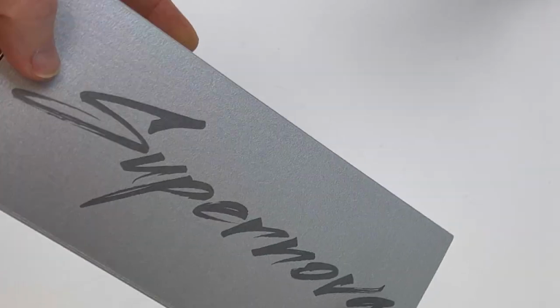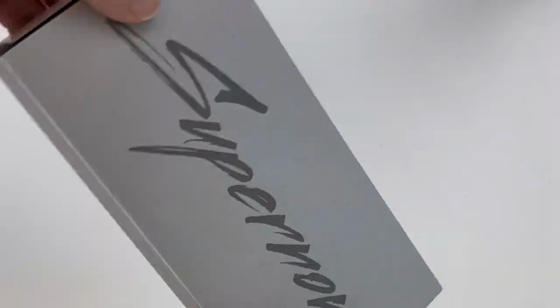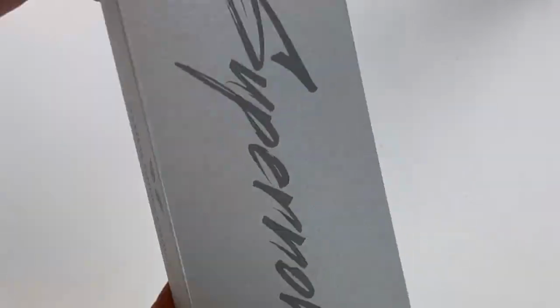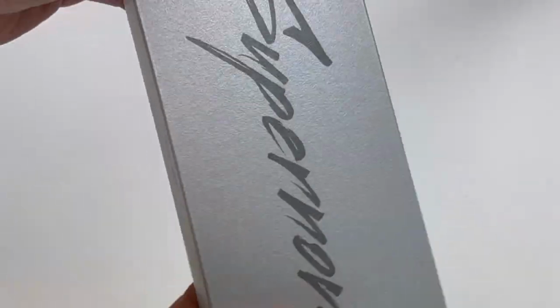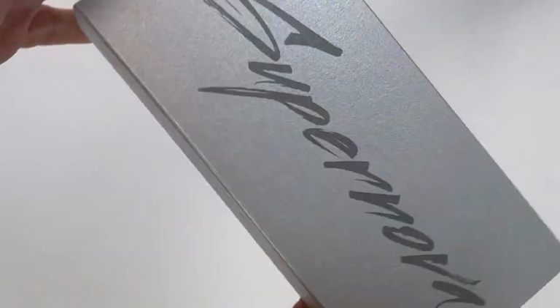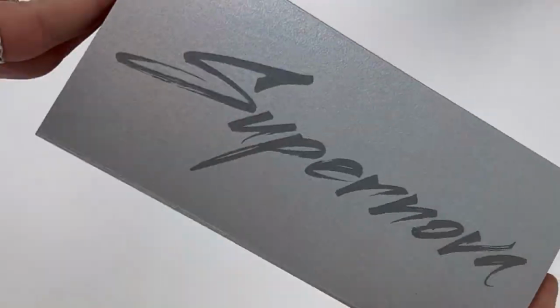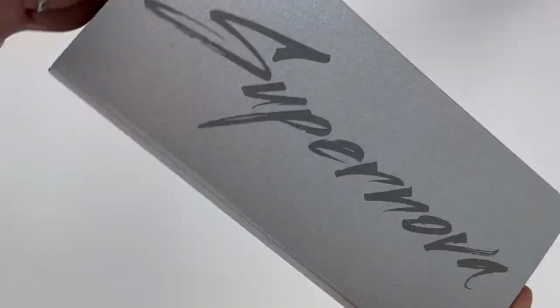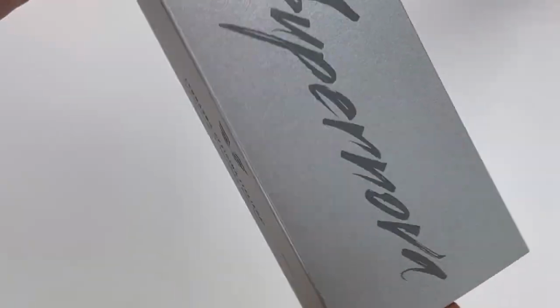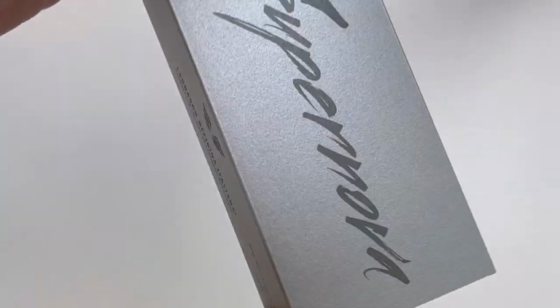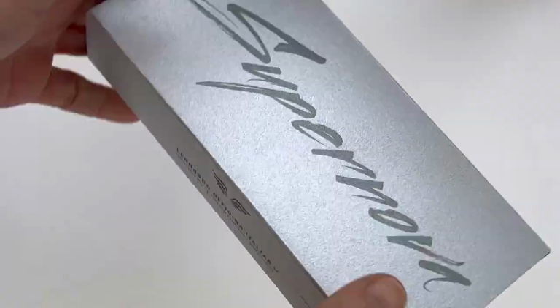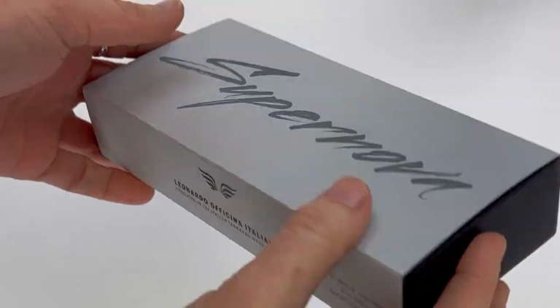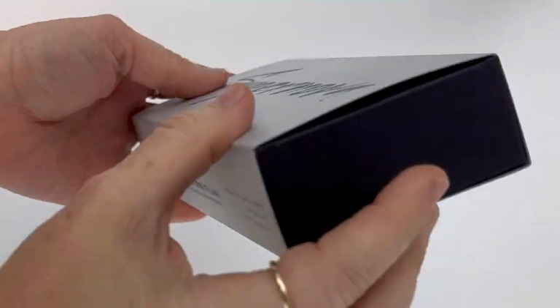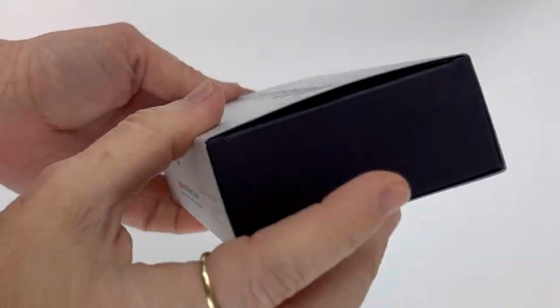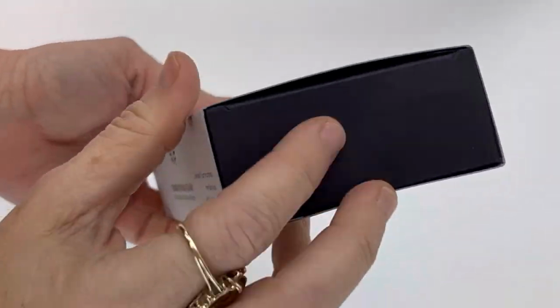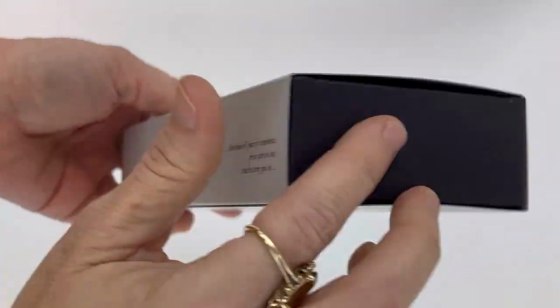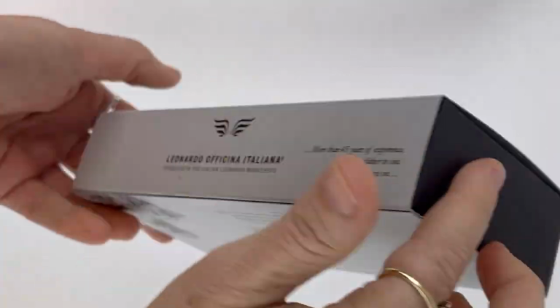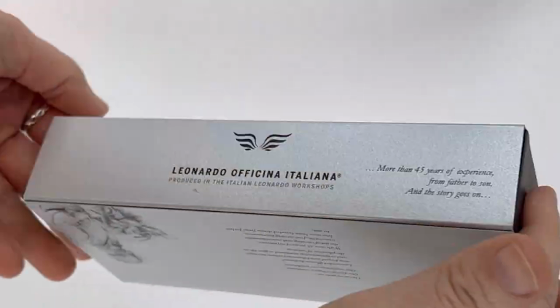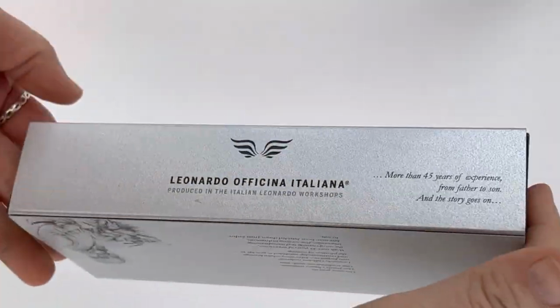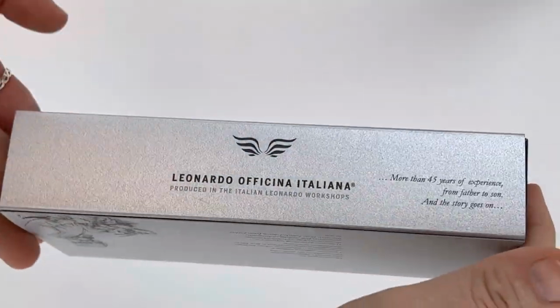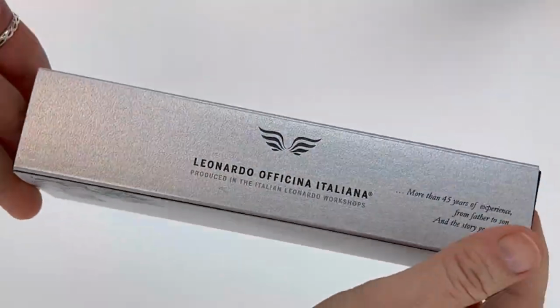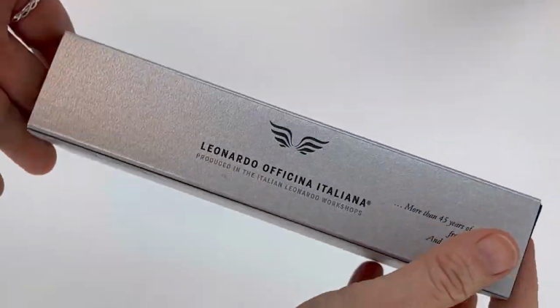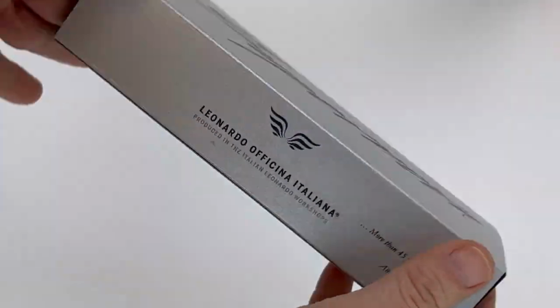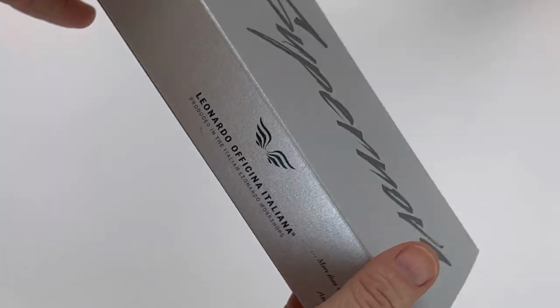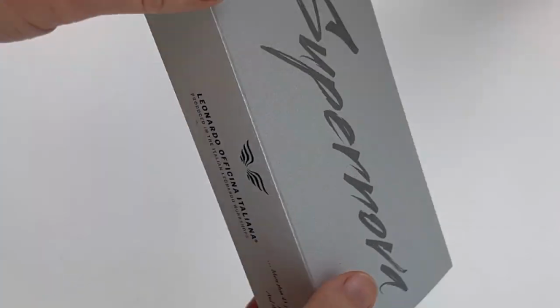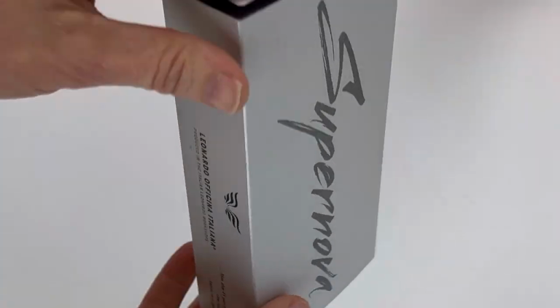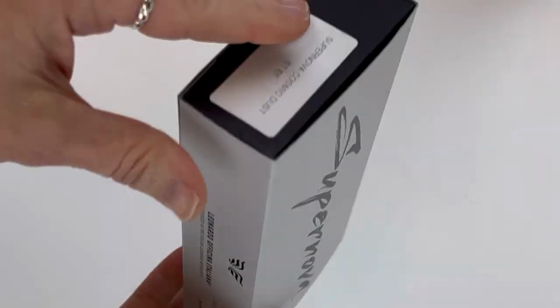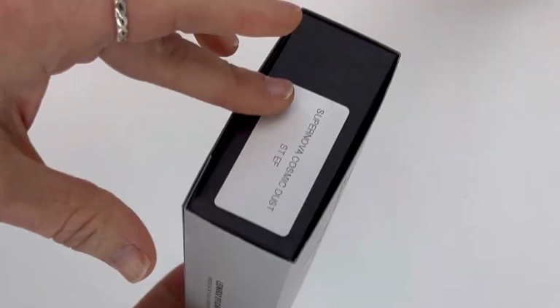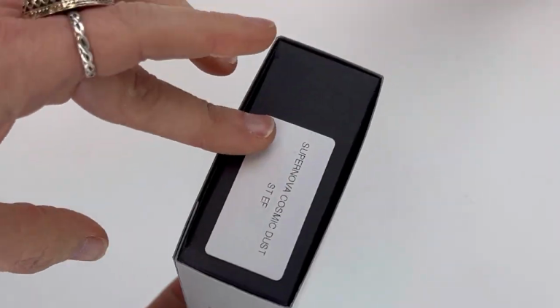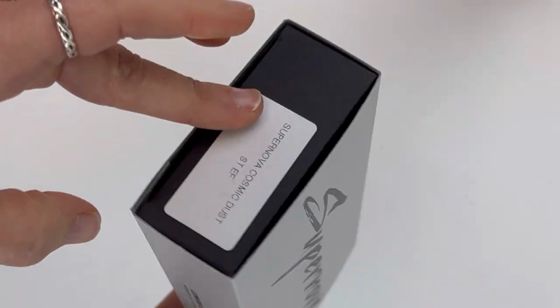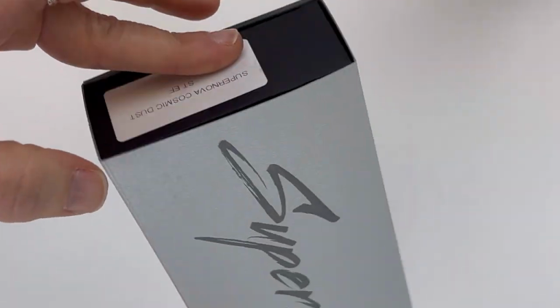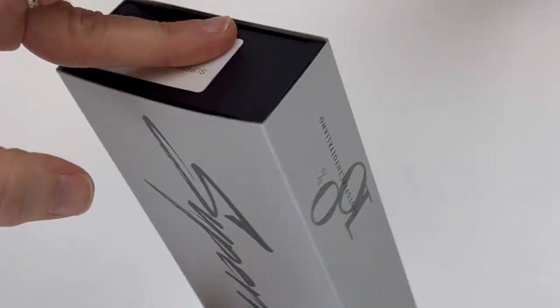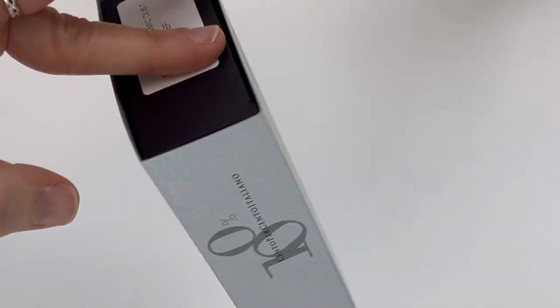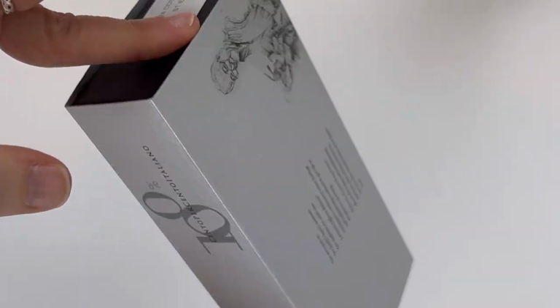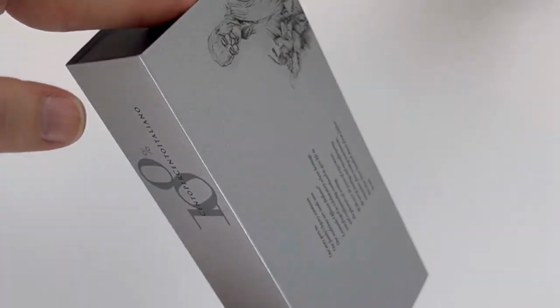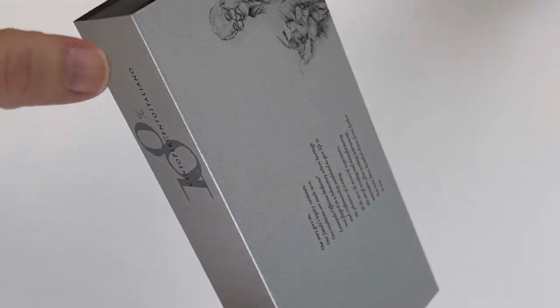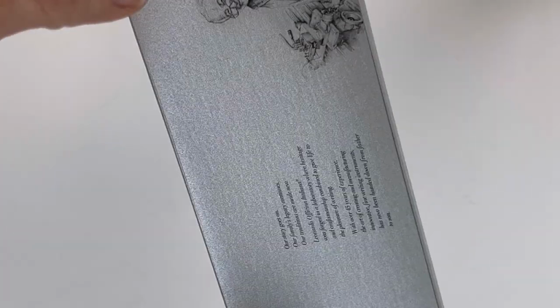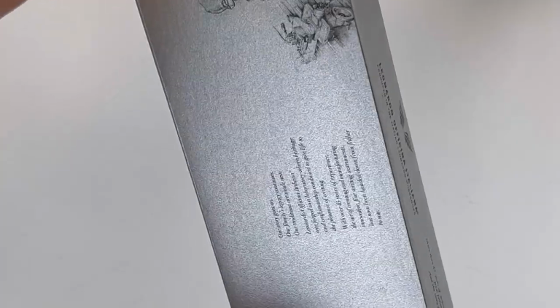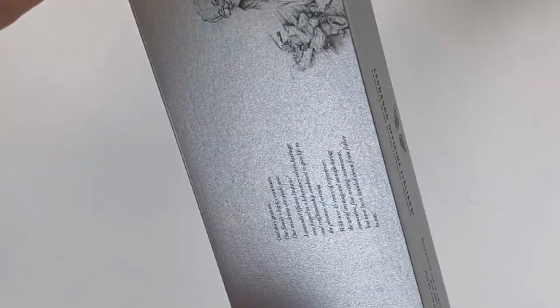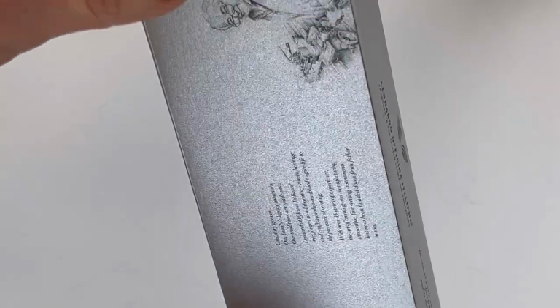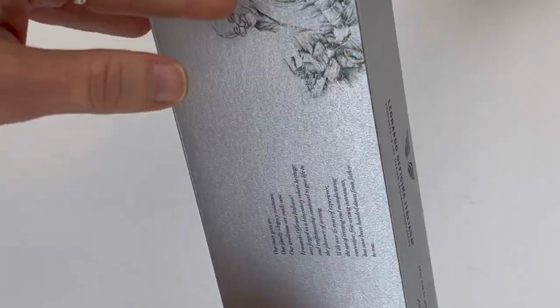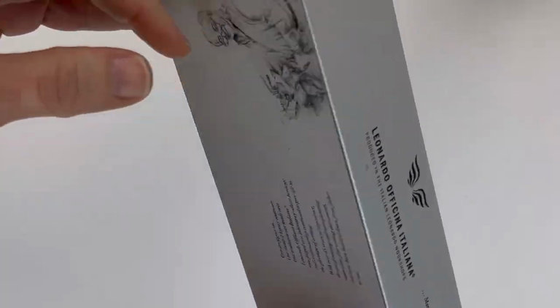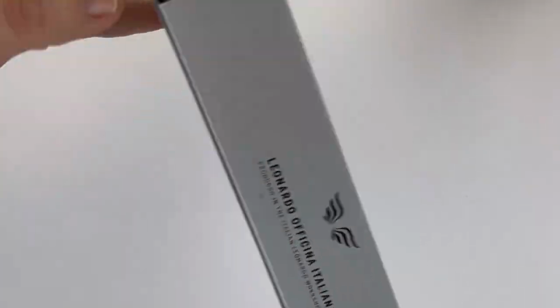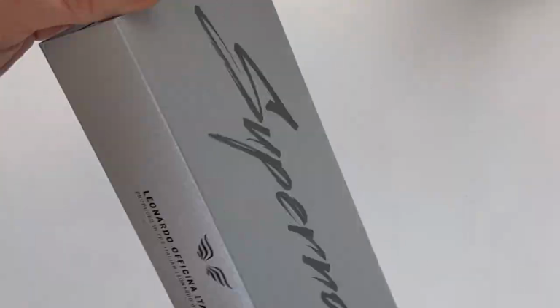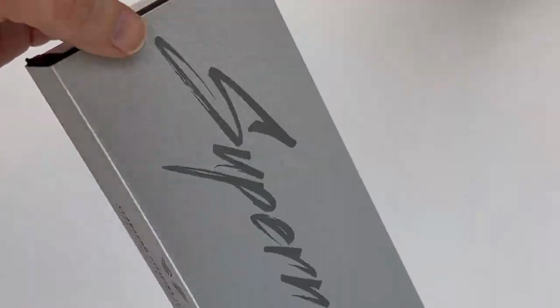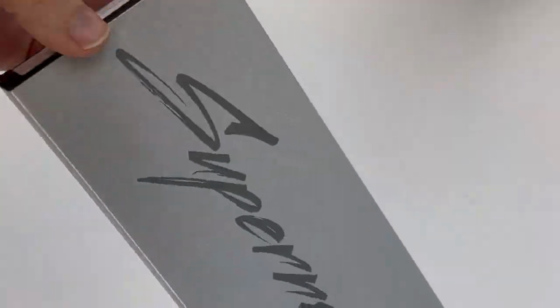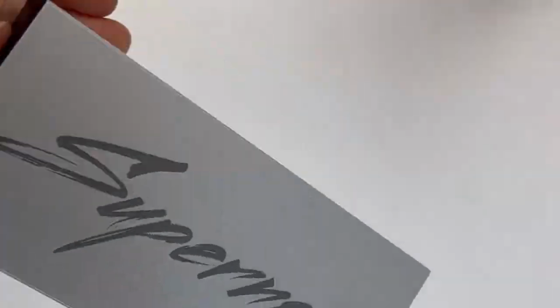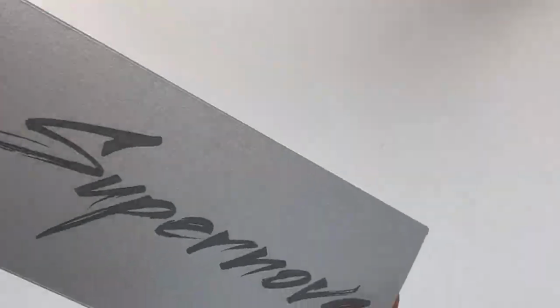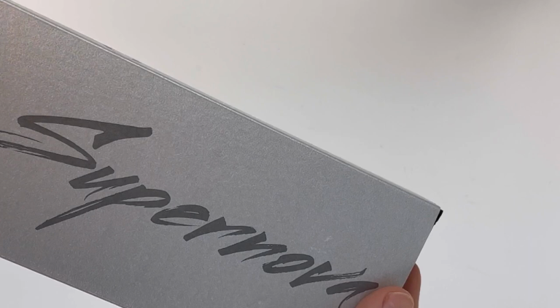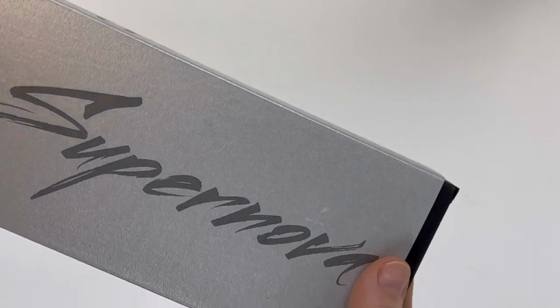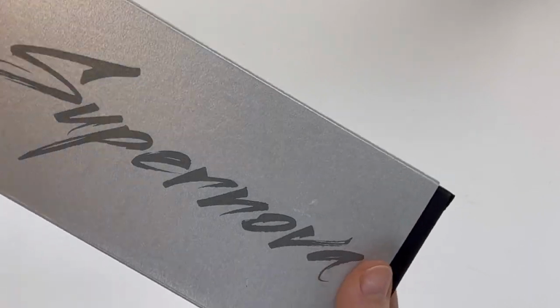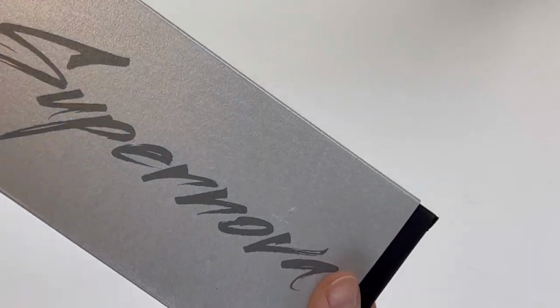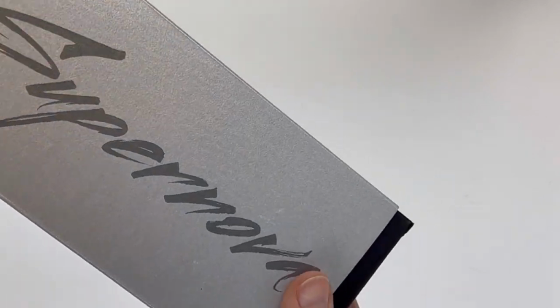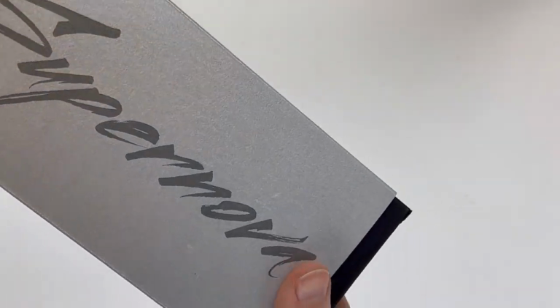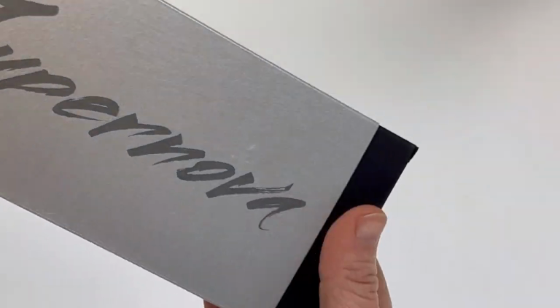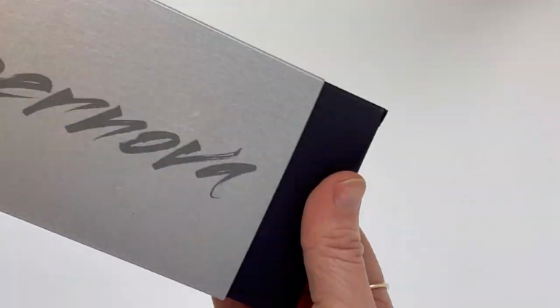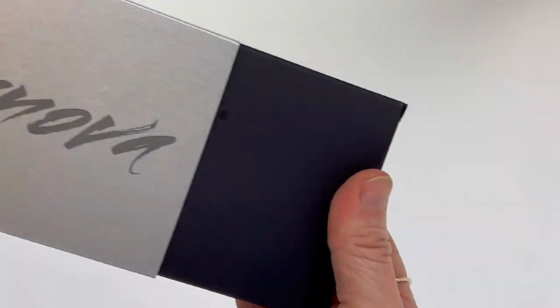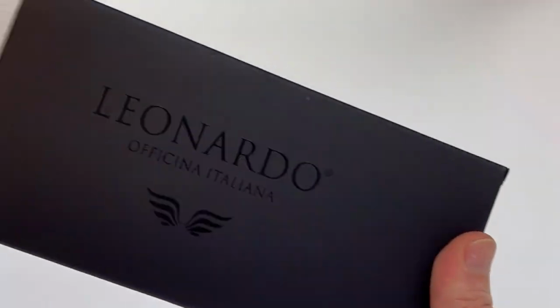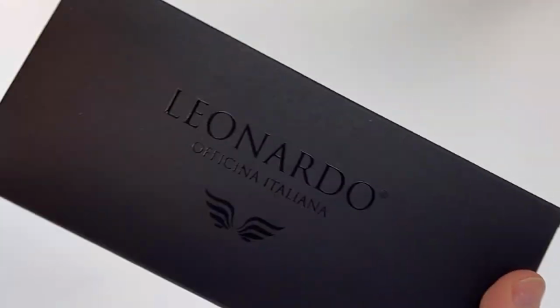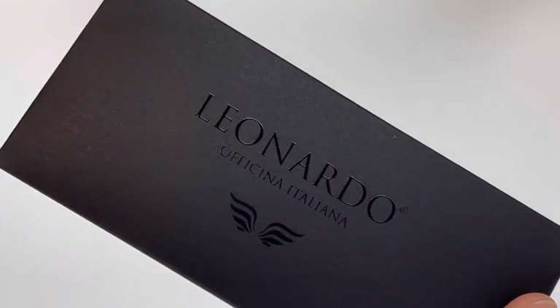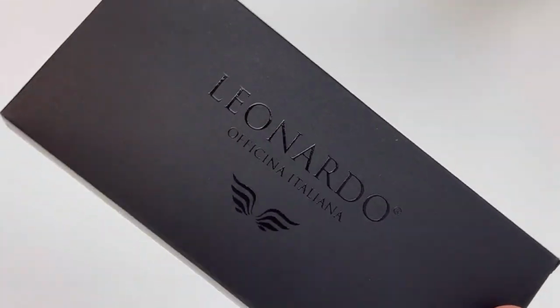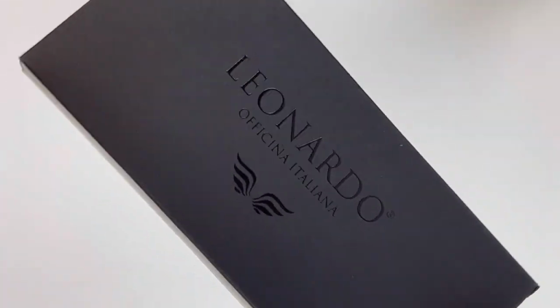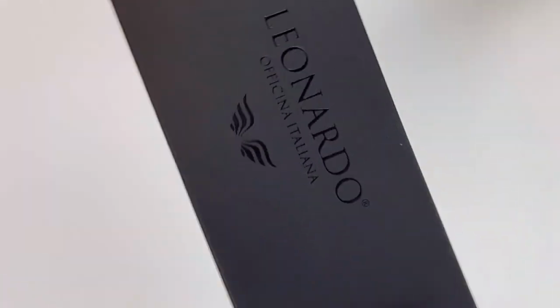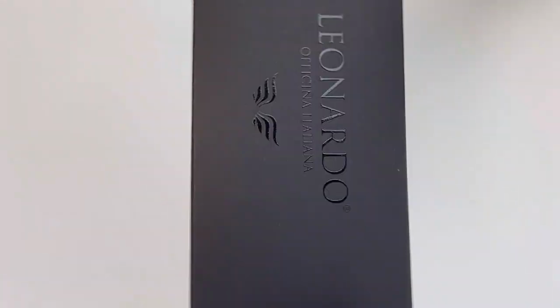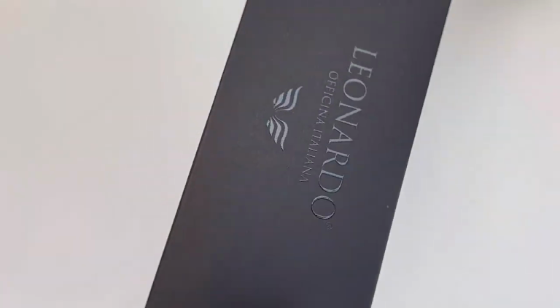Today let's unbox the new Leonardo Officina Italiana exclusive Cosmic Dust Supernova Fountain Pen. This is only available at Pen Chile.